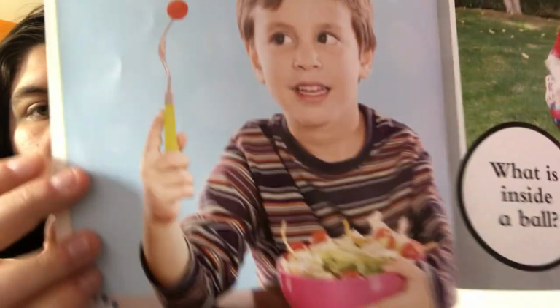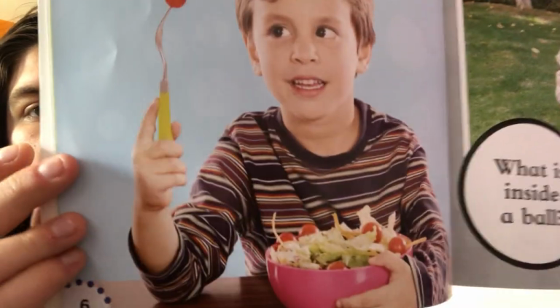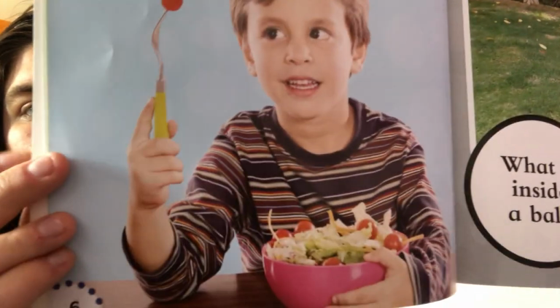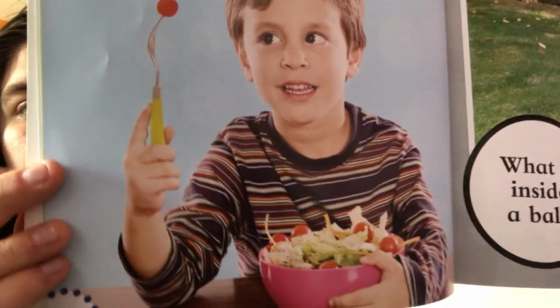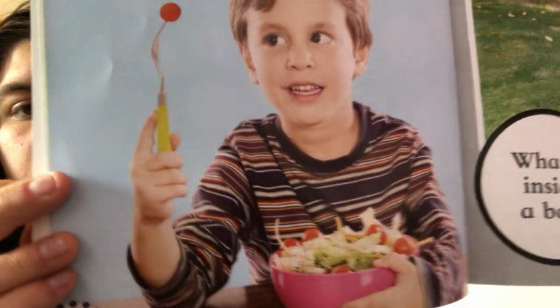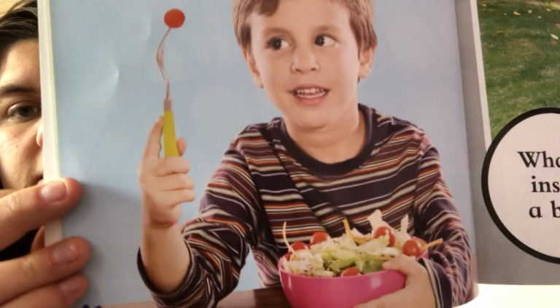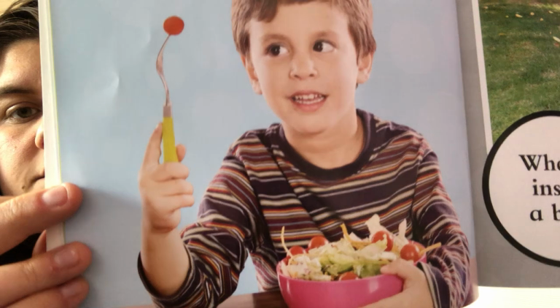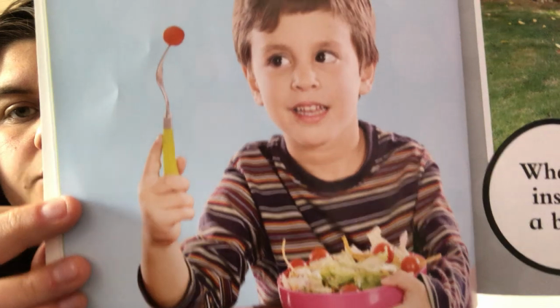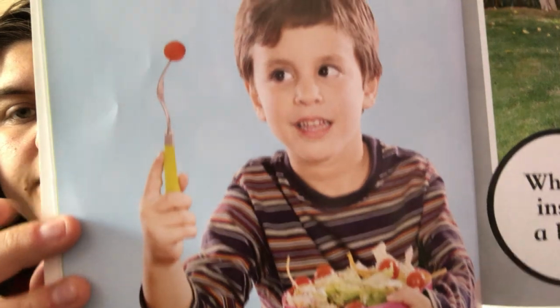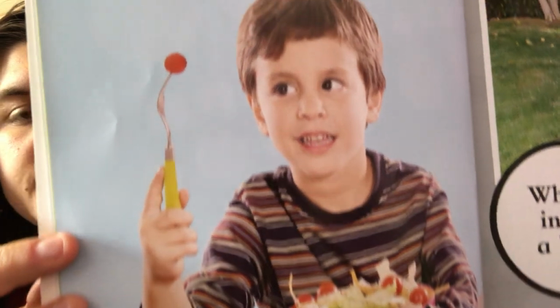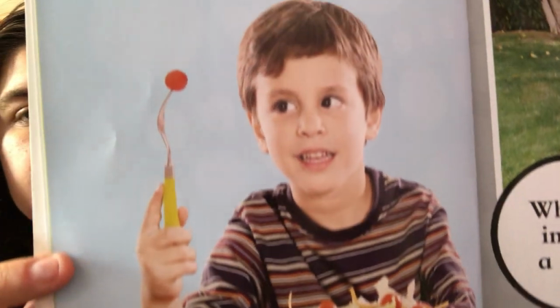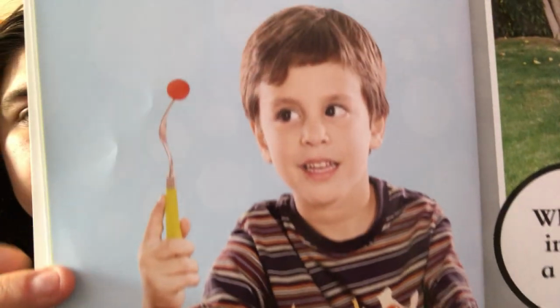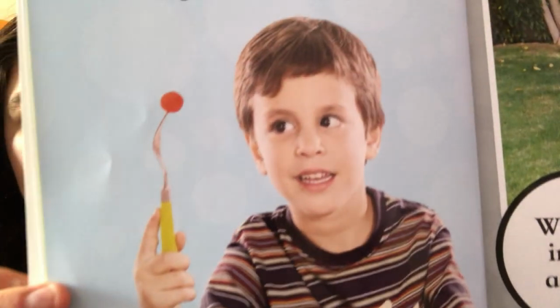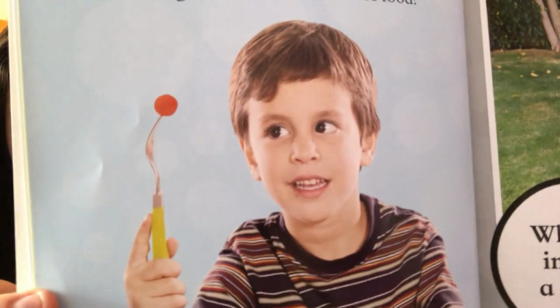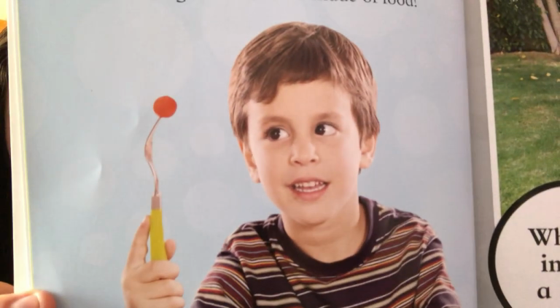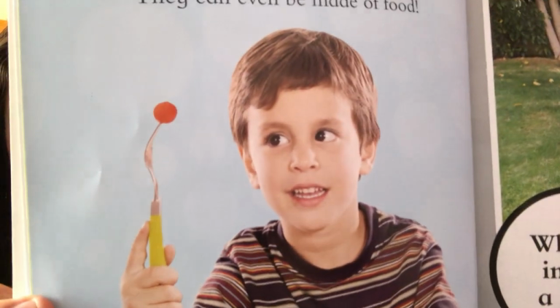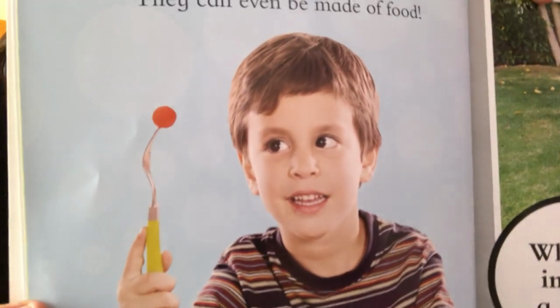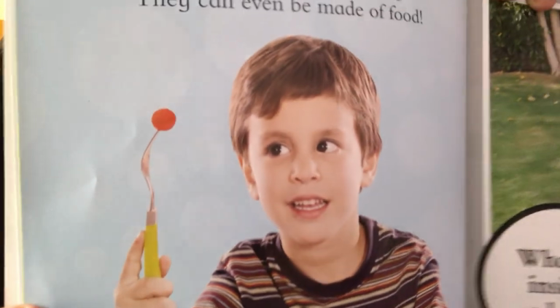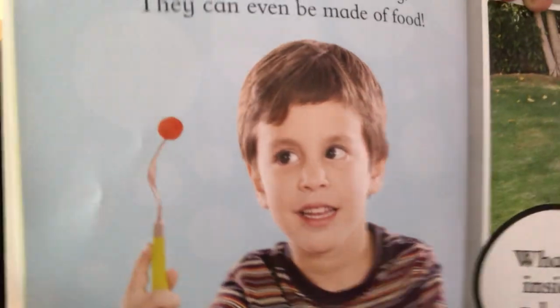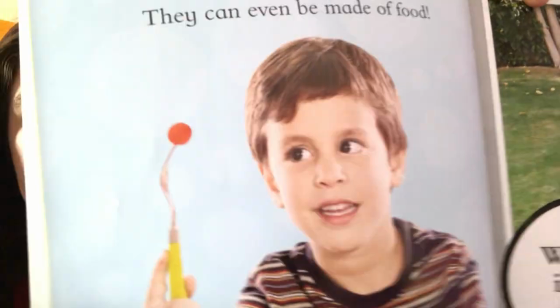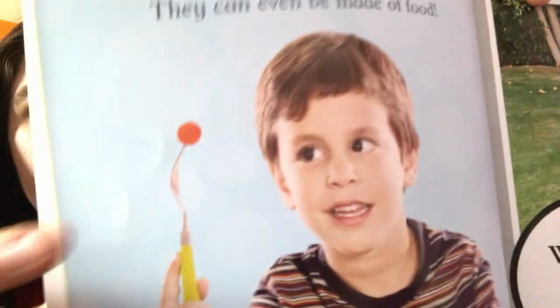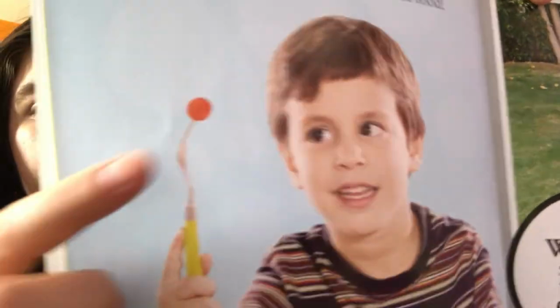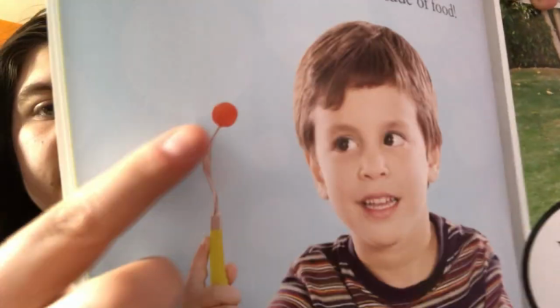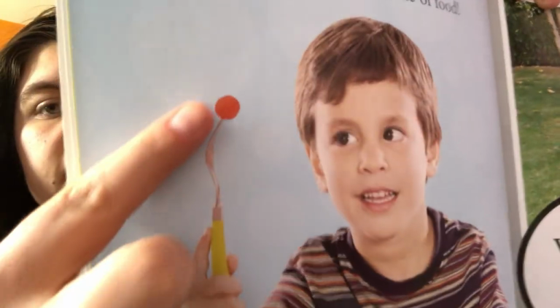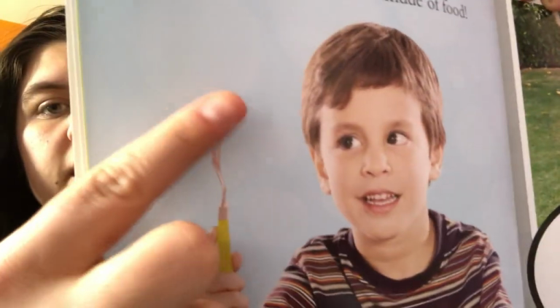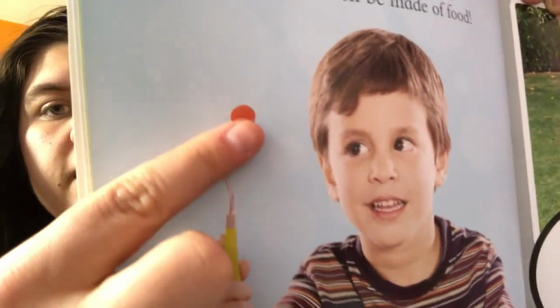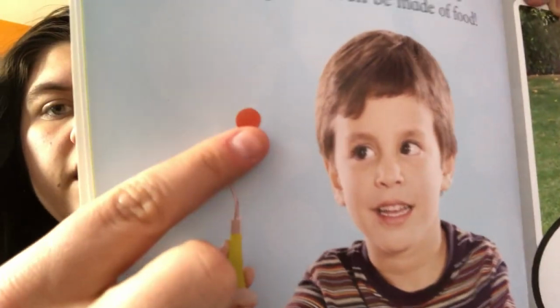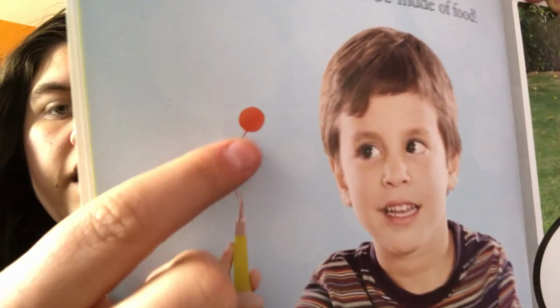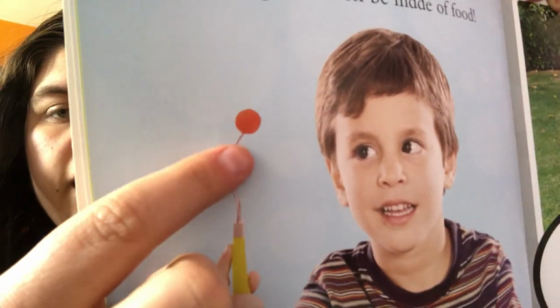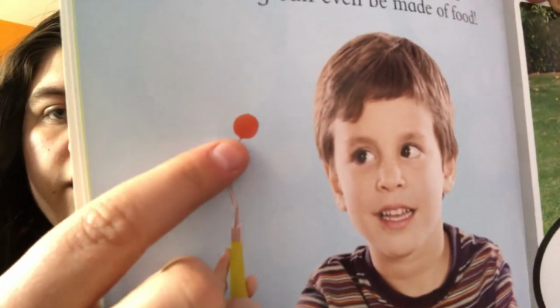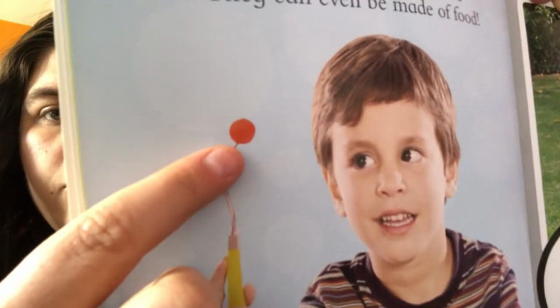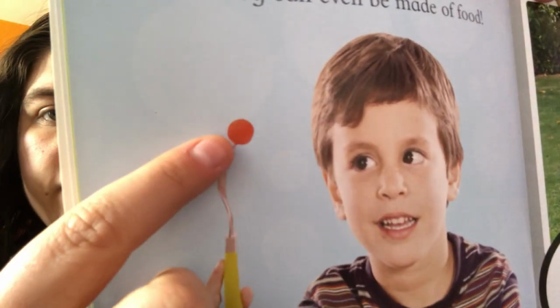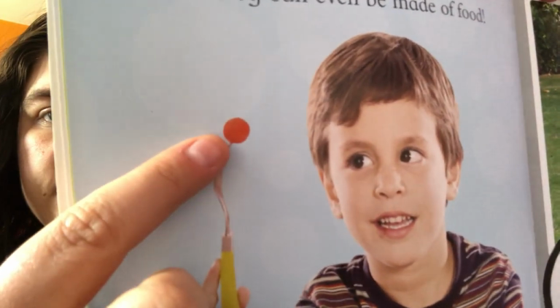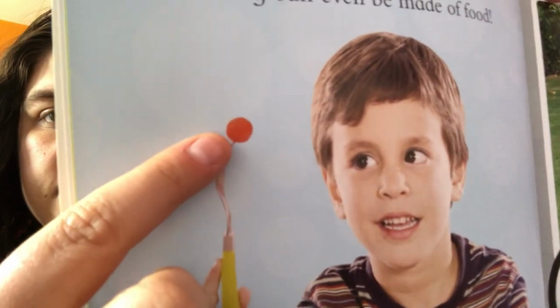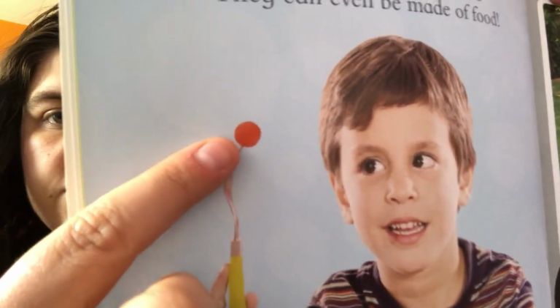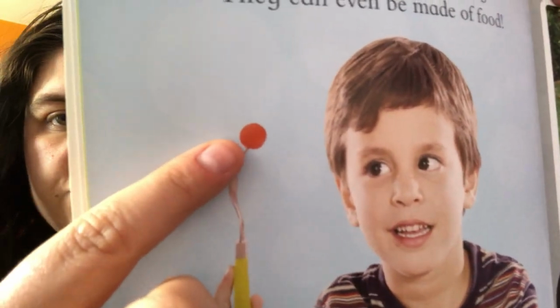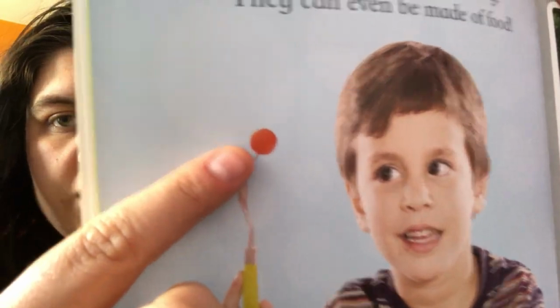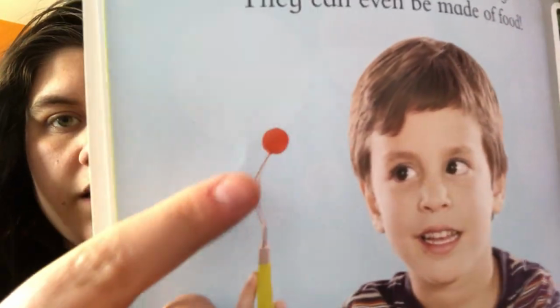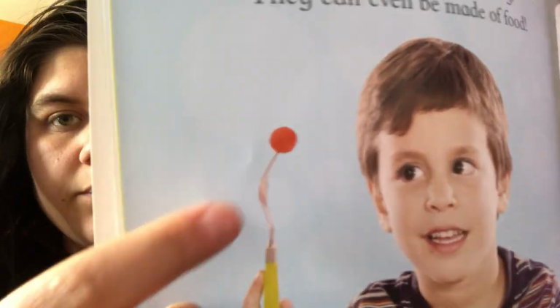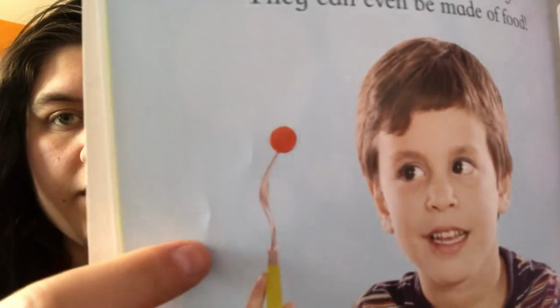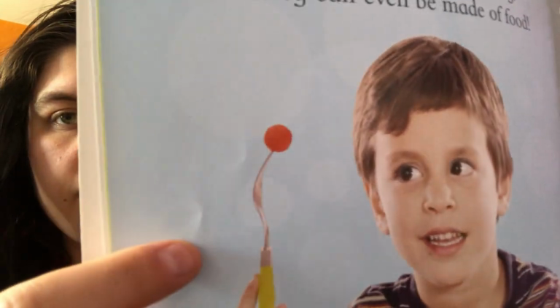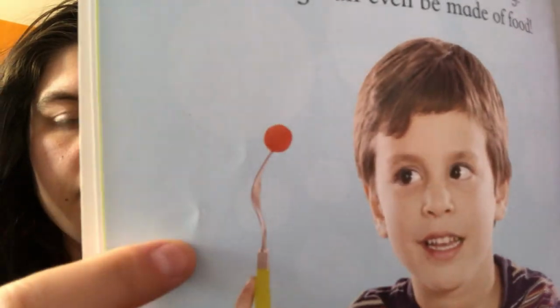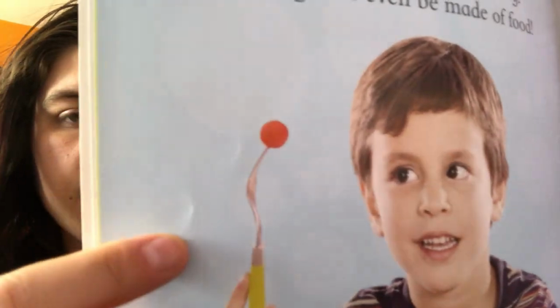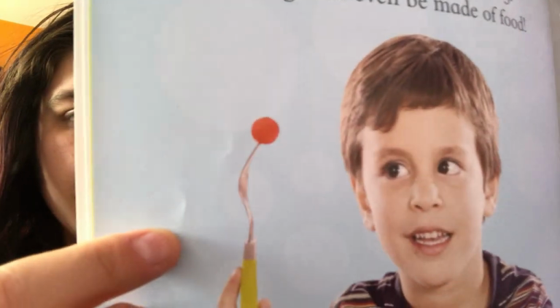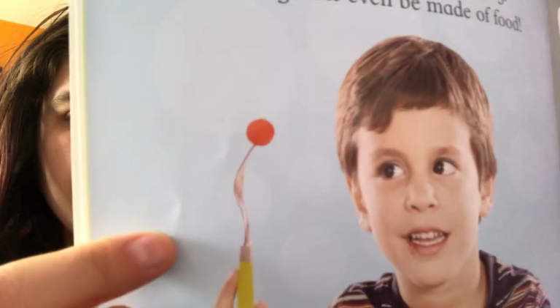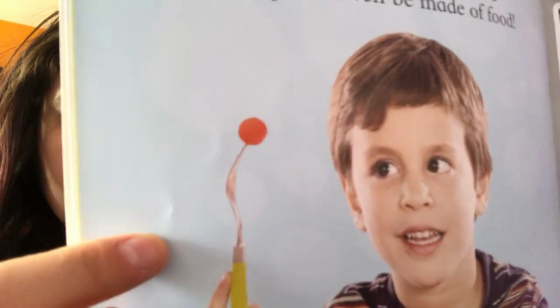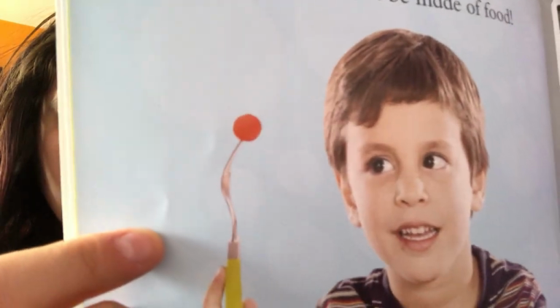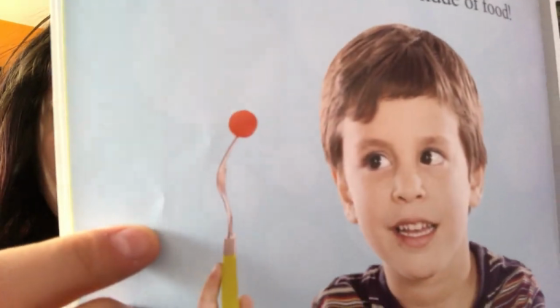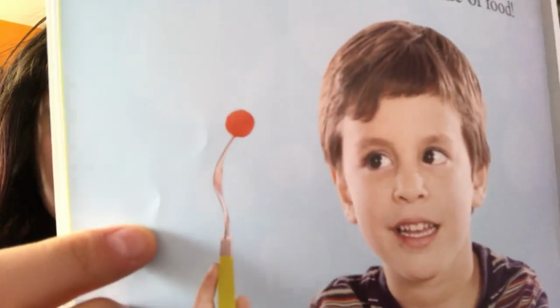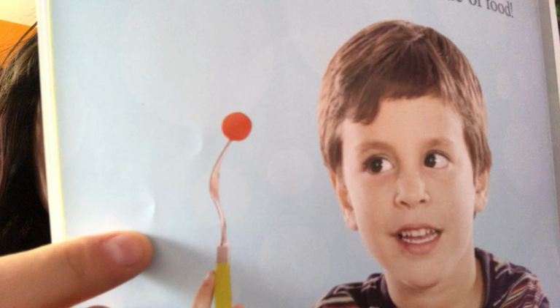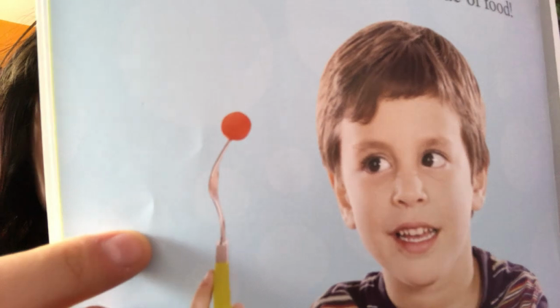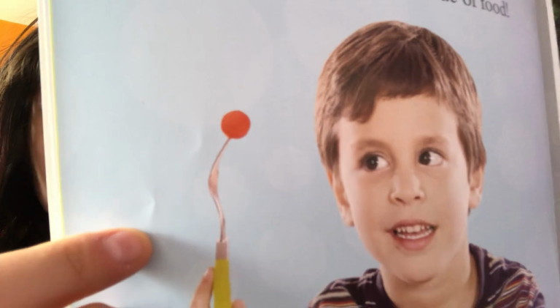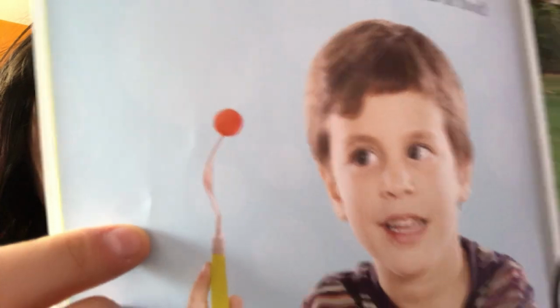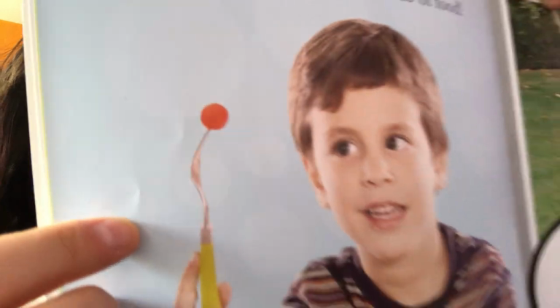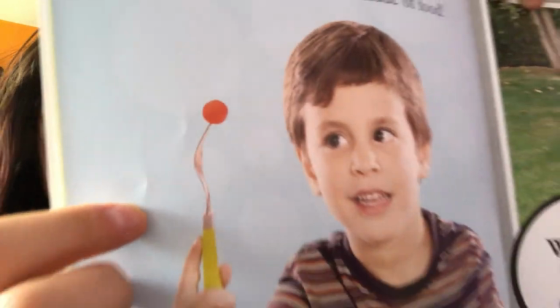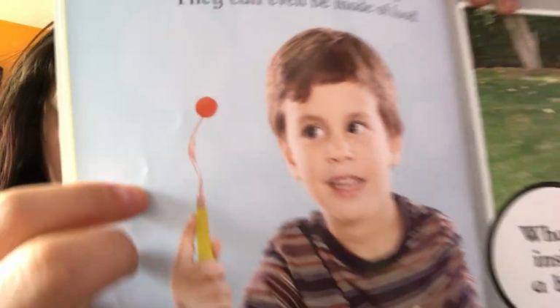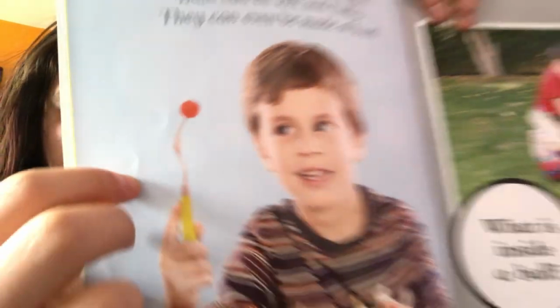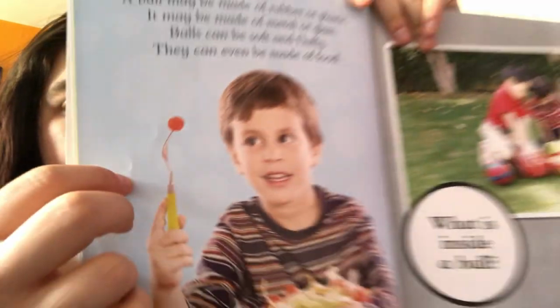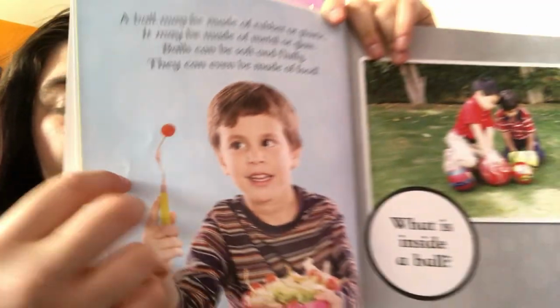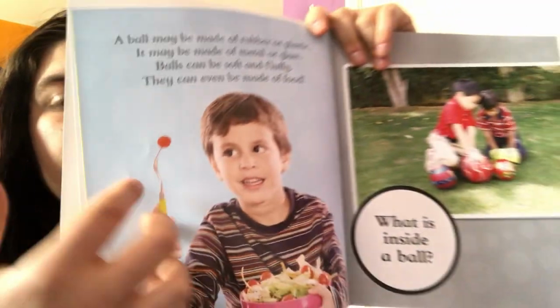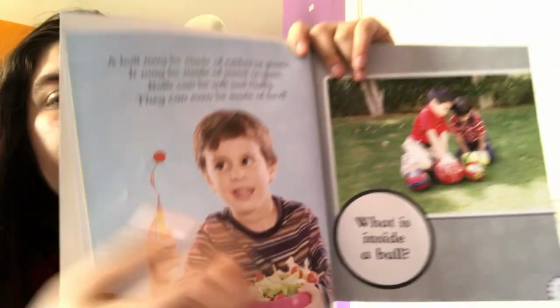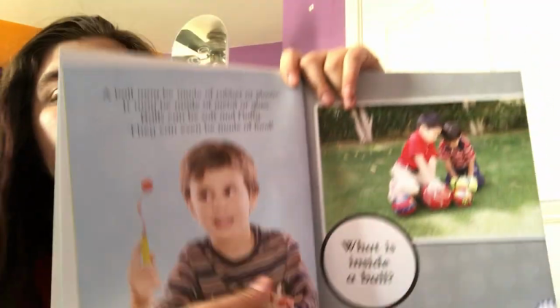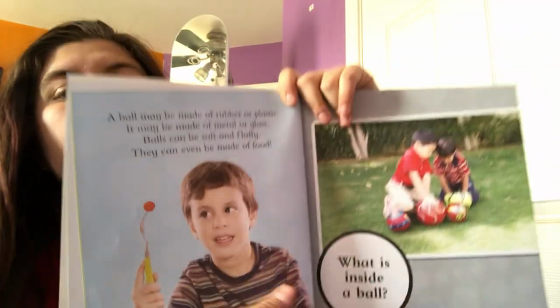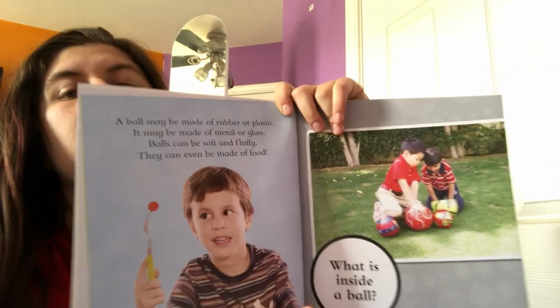Look at what this boy is eating. He has a salad and what is this shape? It's a circle — it's the shape of a ball.